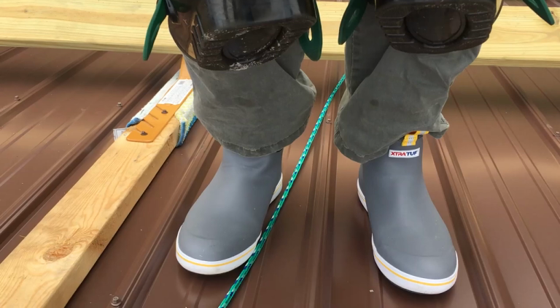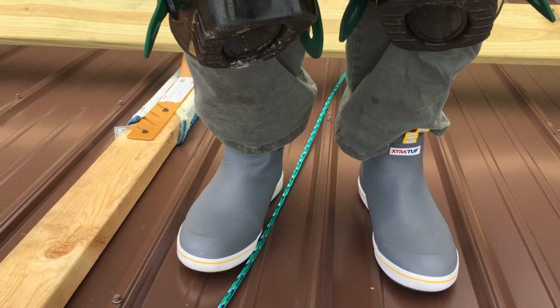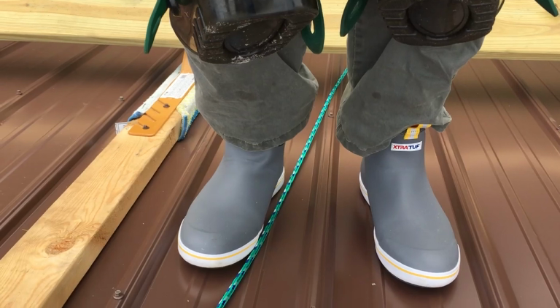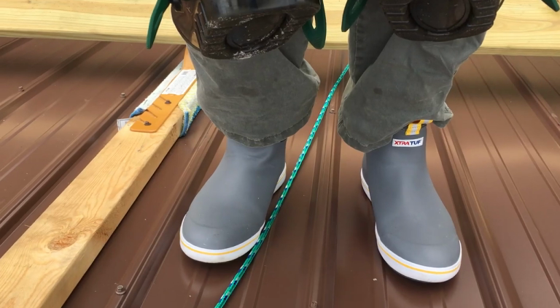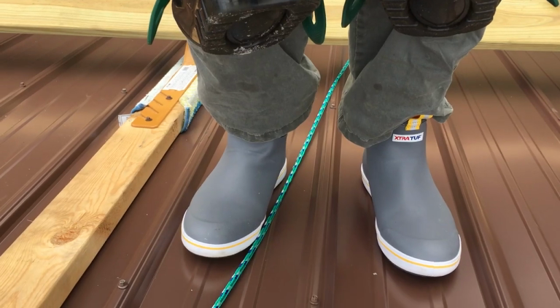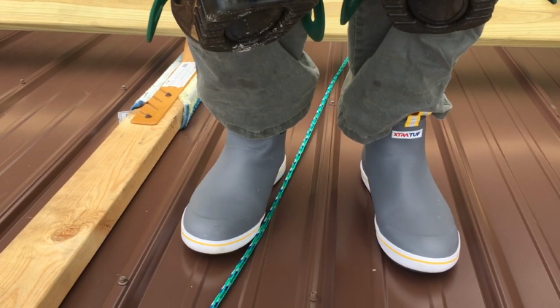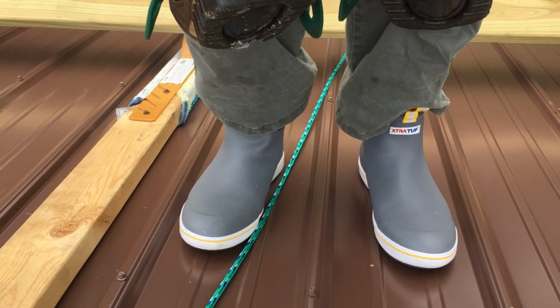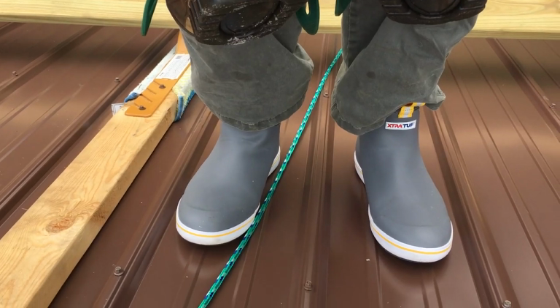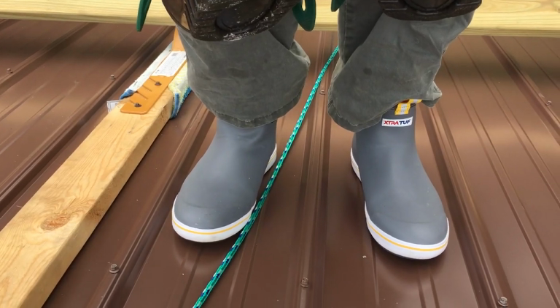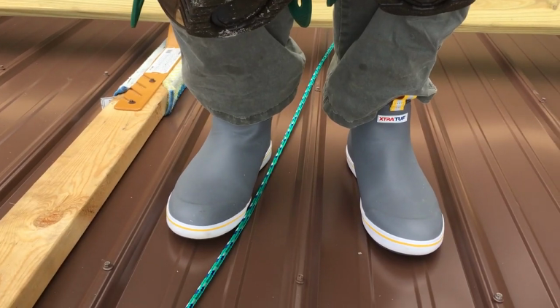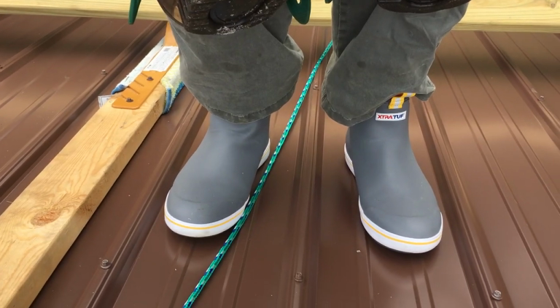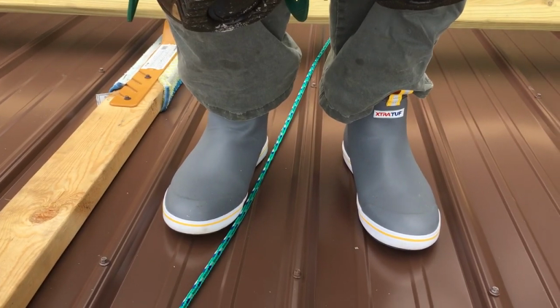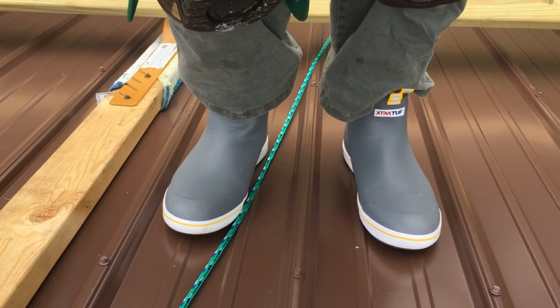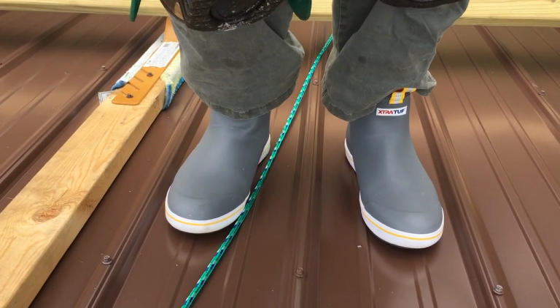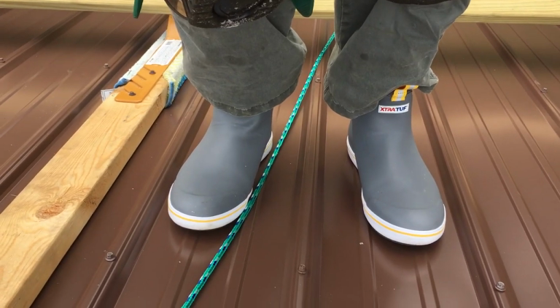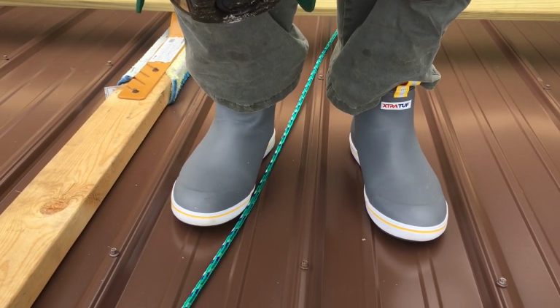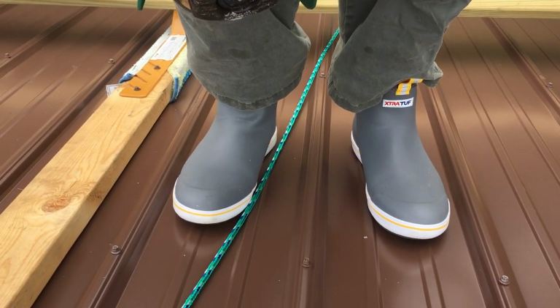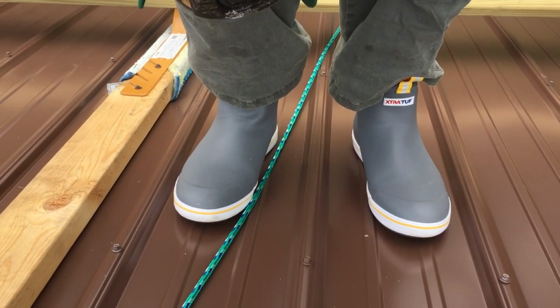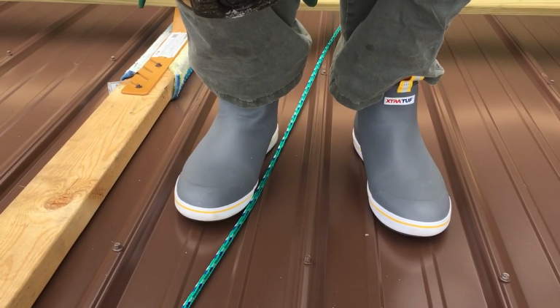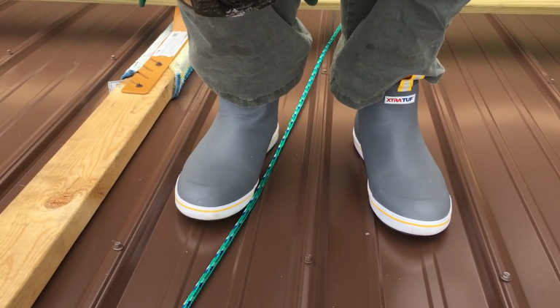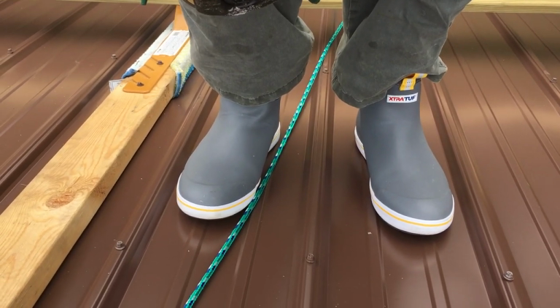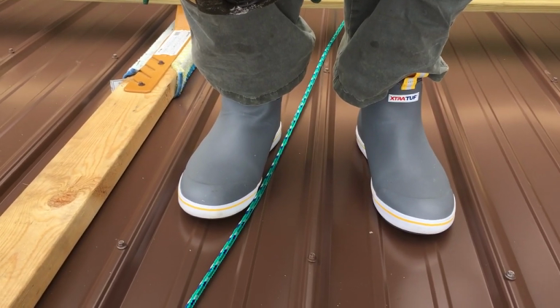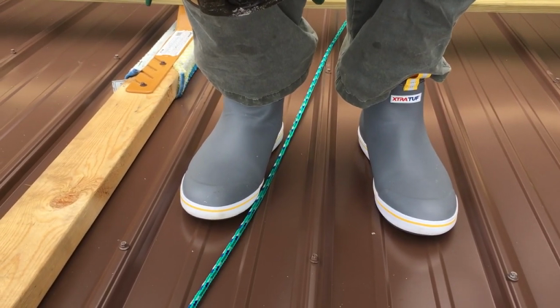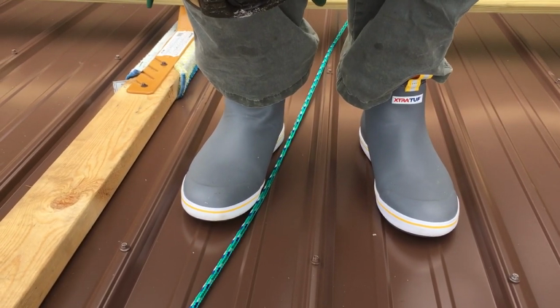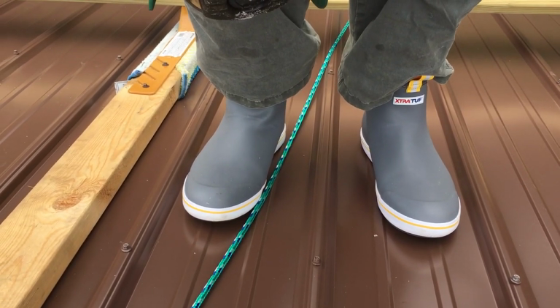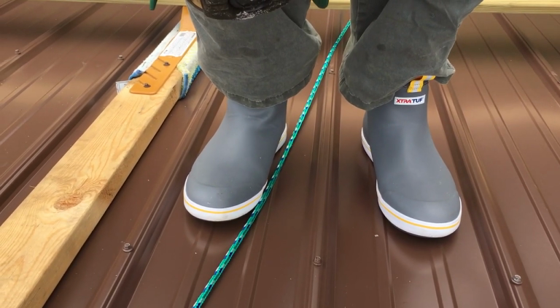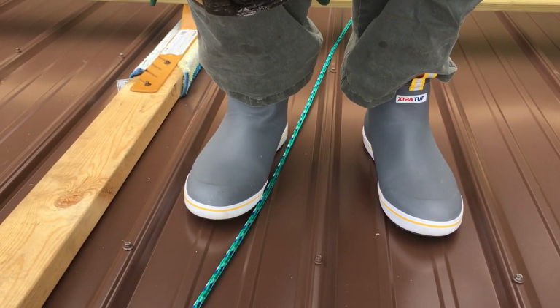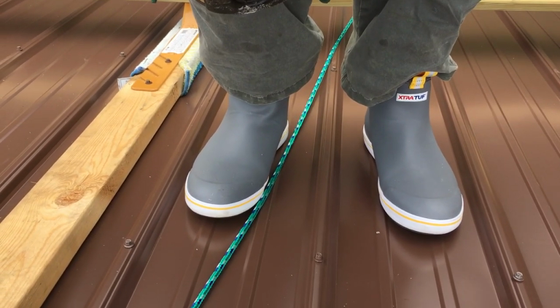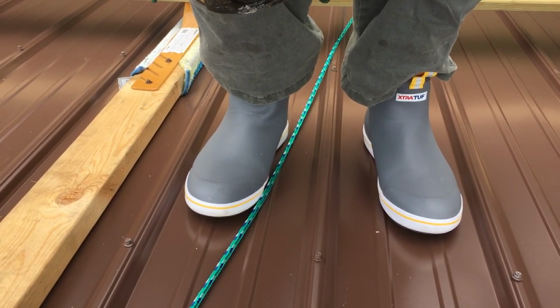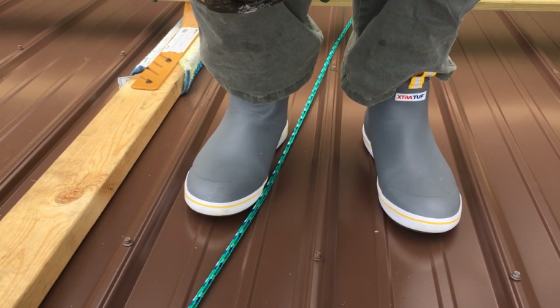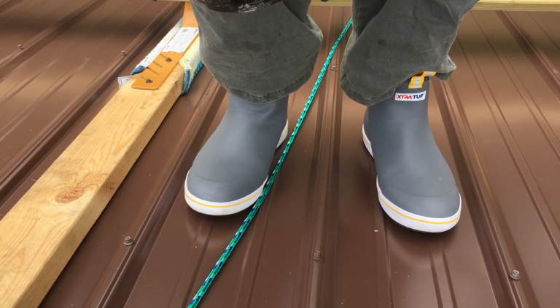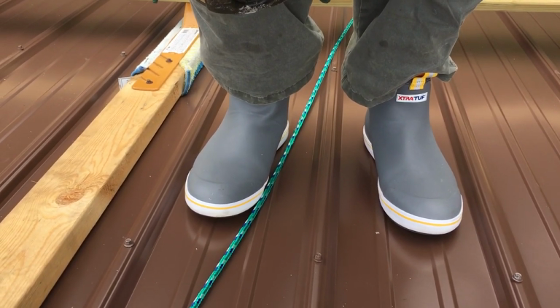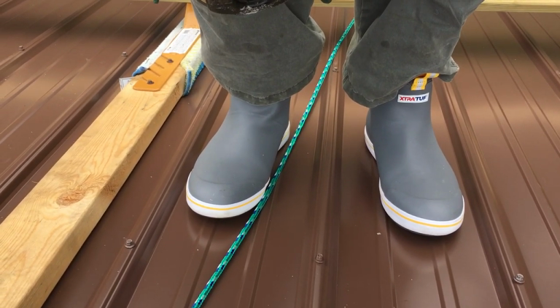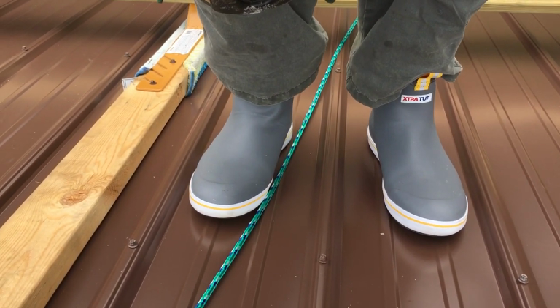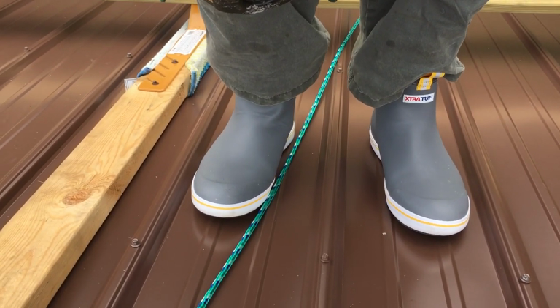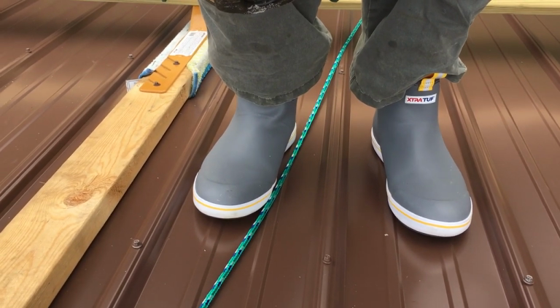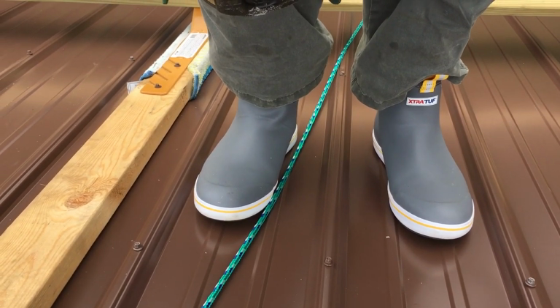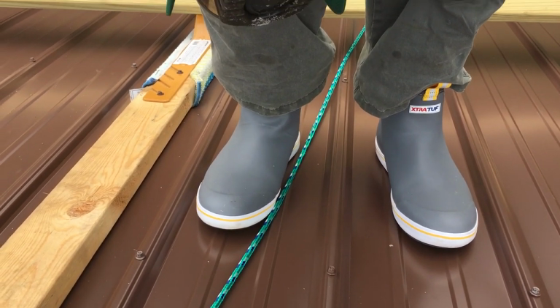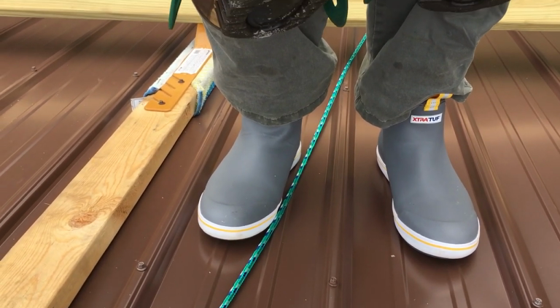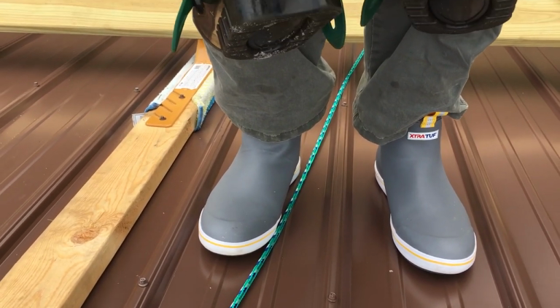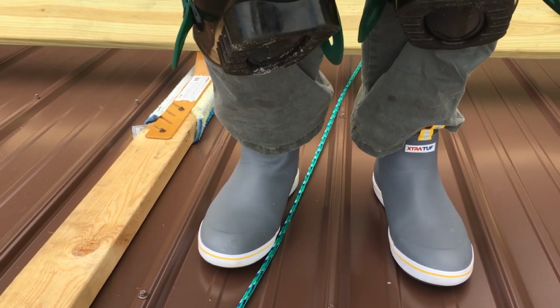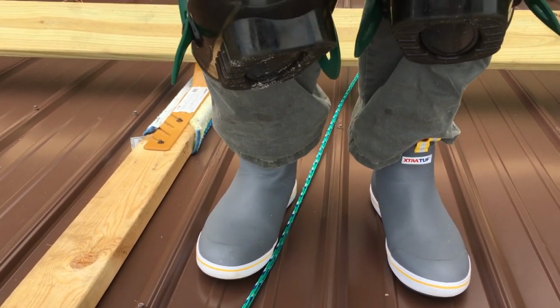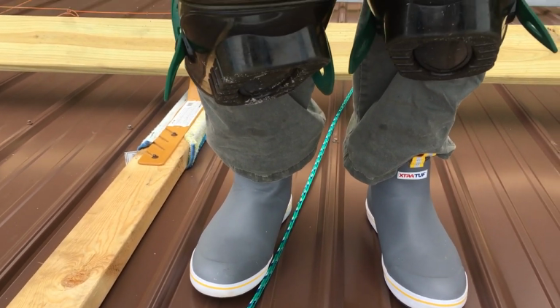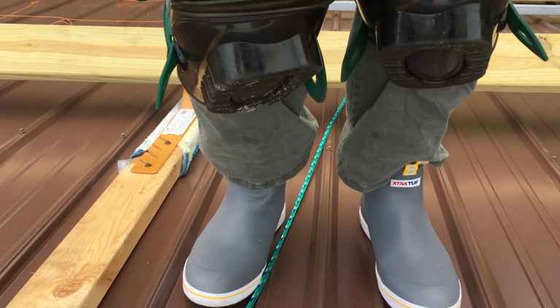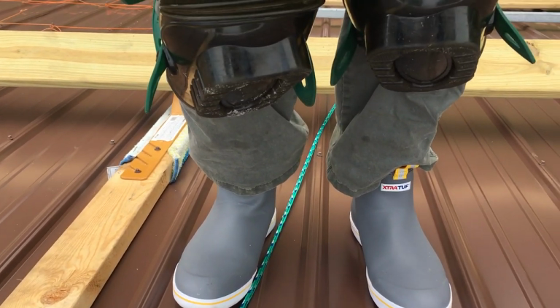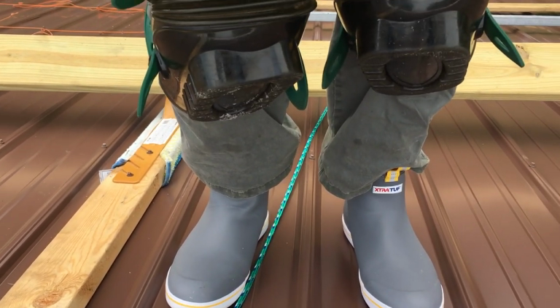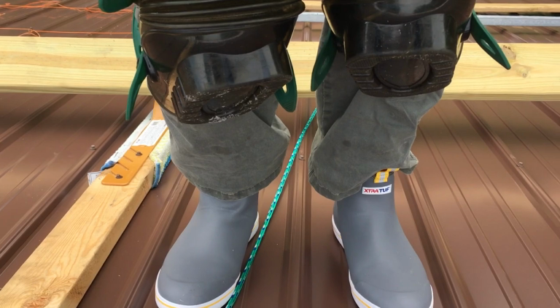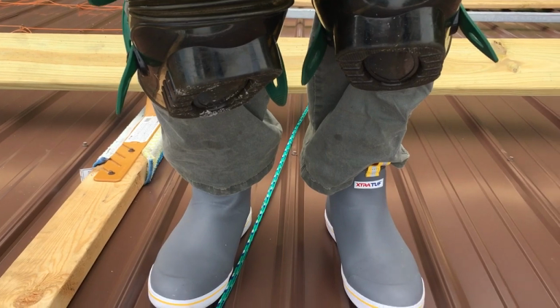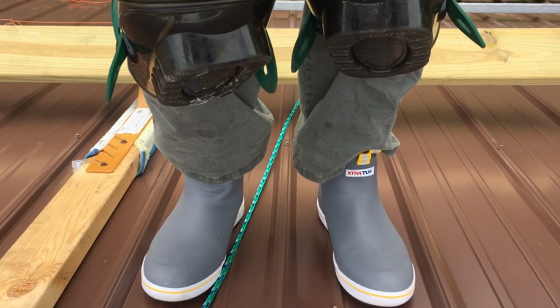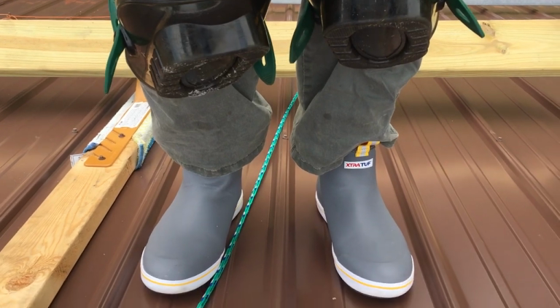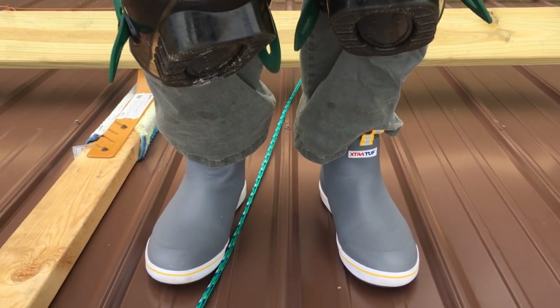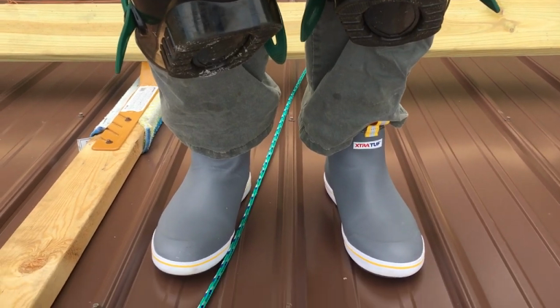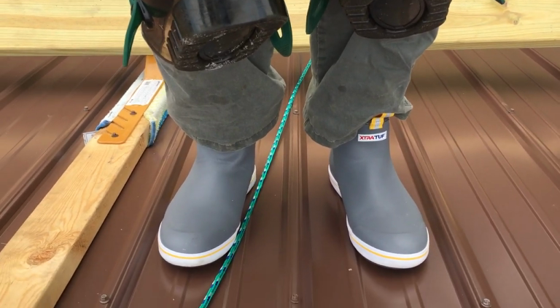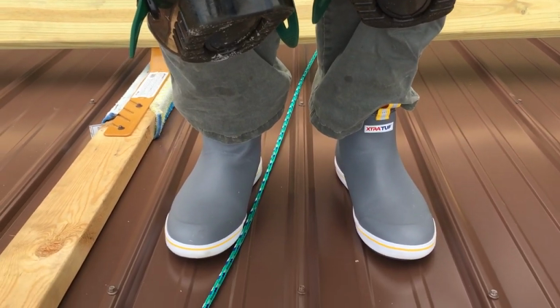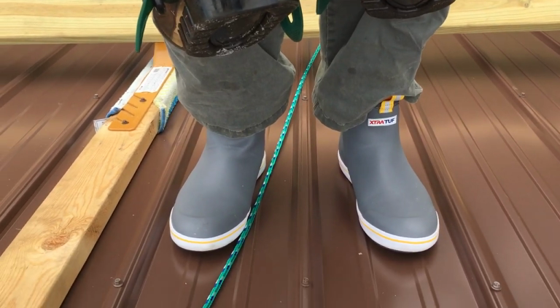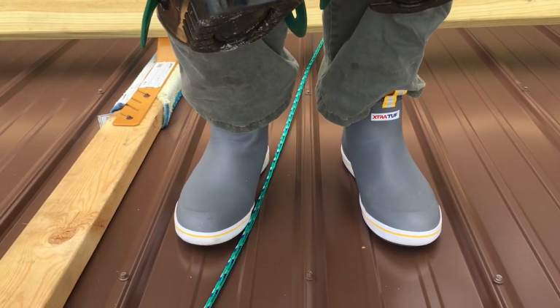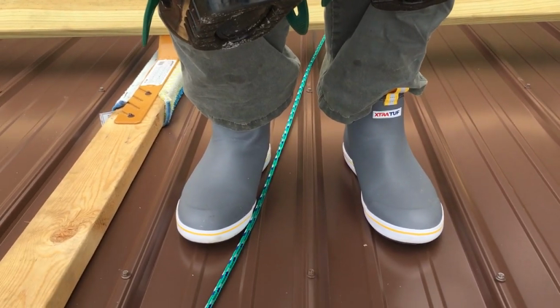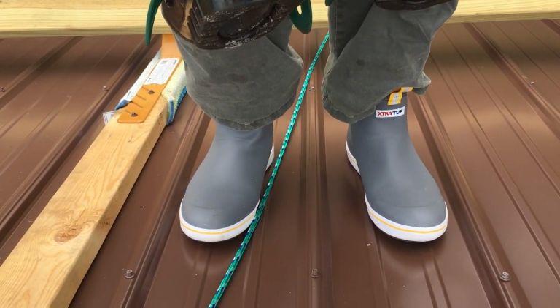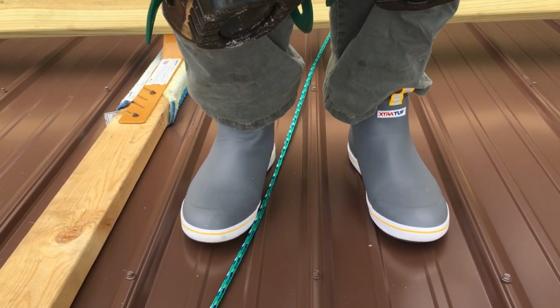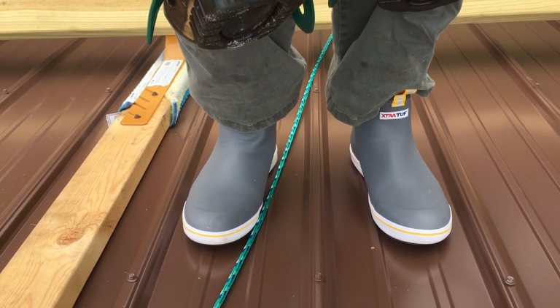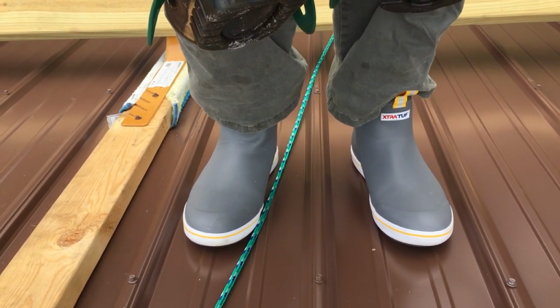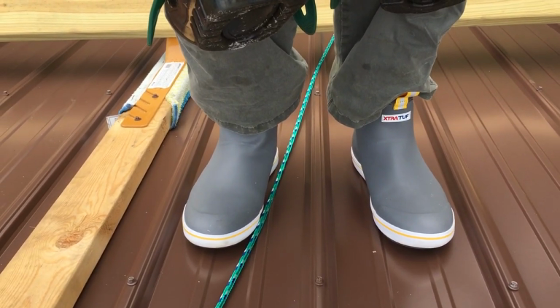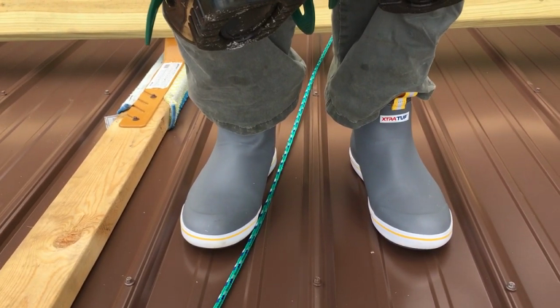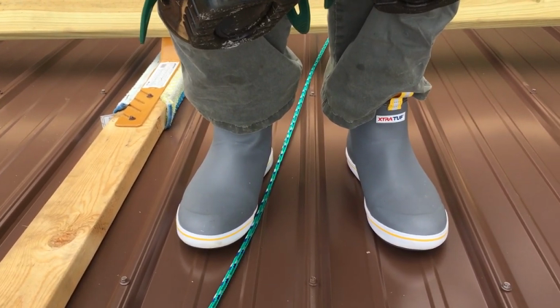Hi, I'm on an 8/12 pitch metal roof I'm putting up. I've been slipping and falling and walking on all this catwalk and moving it.